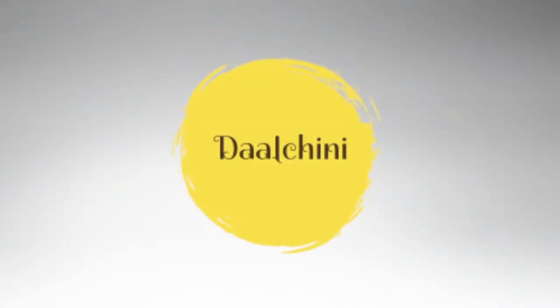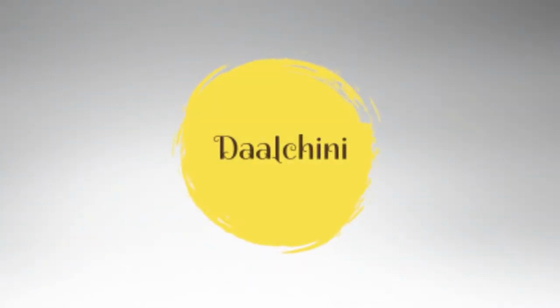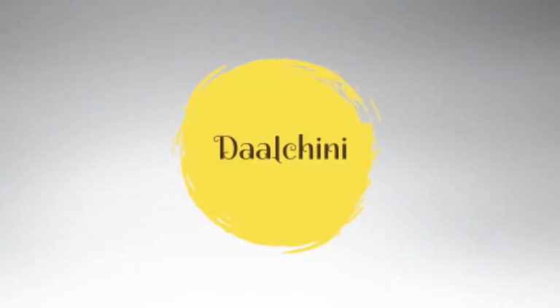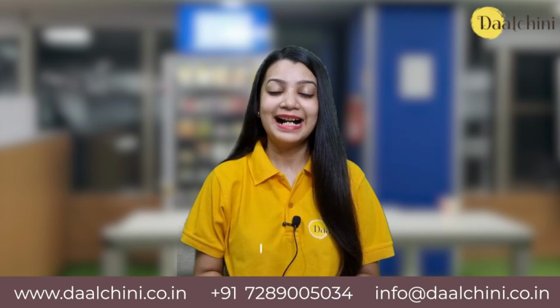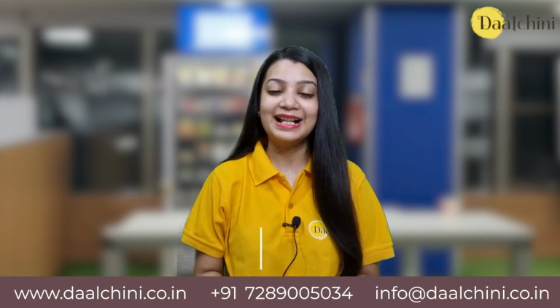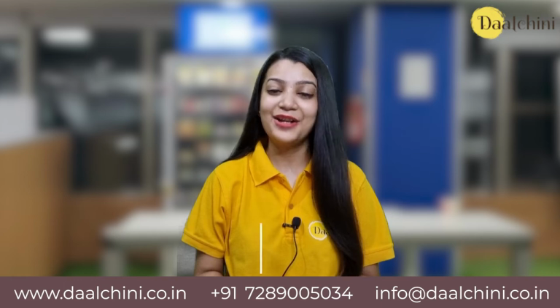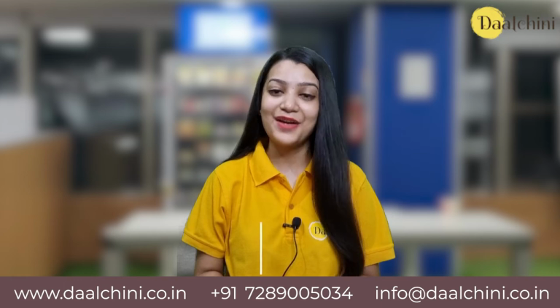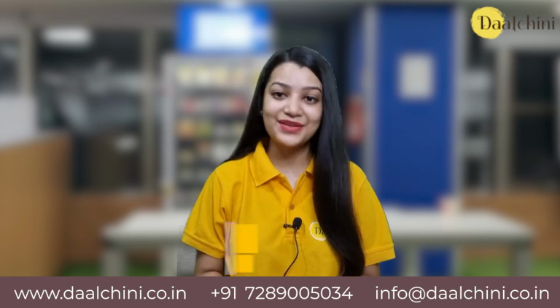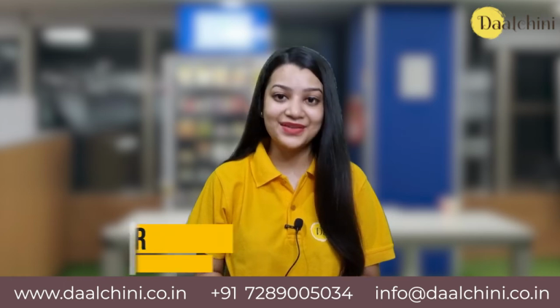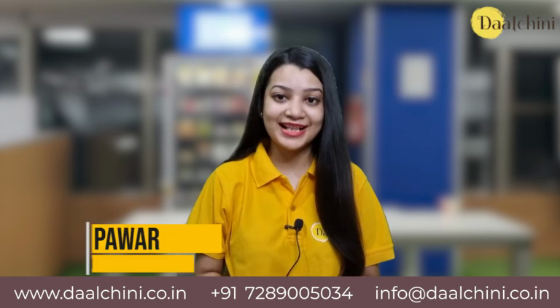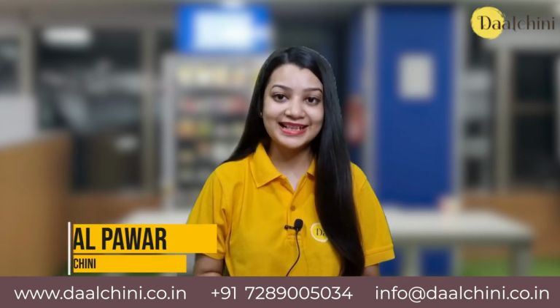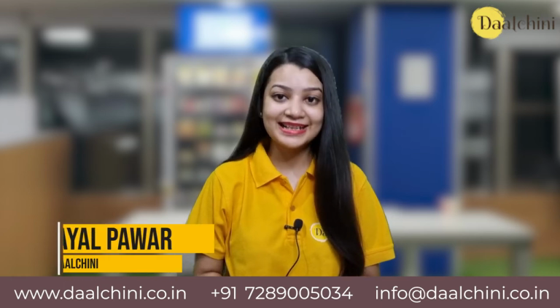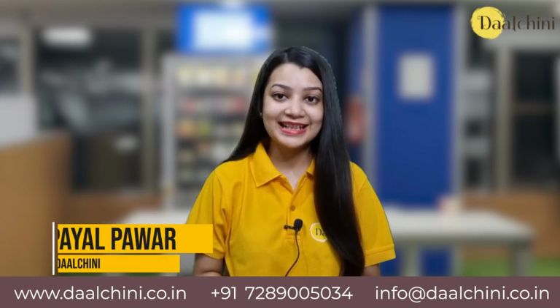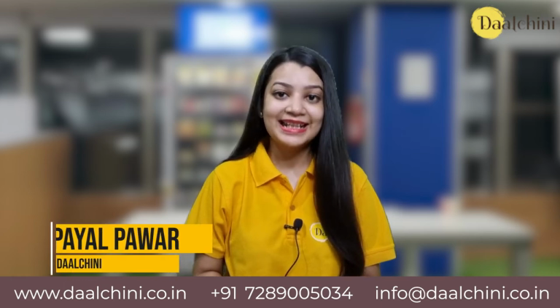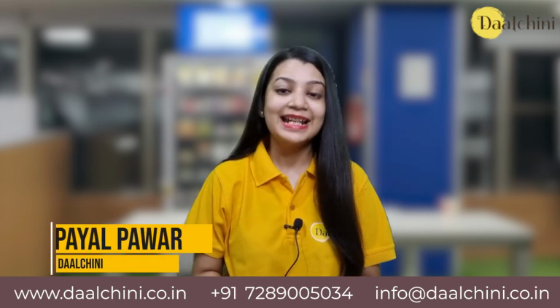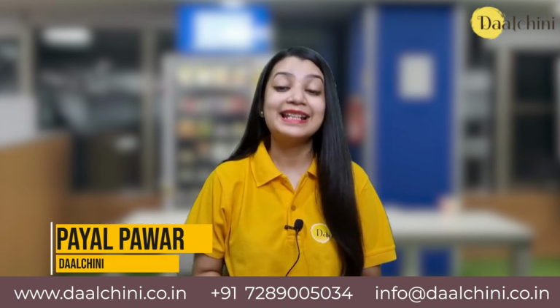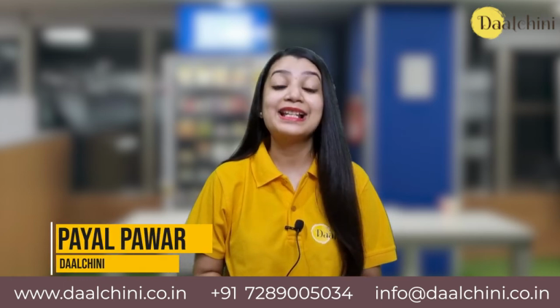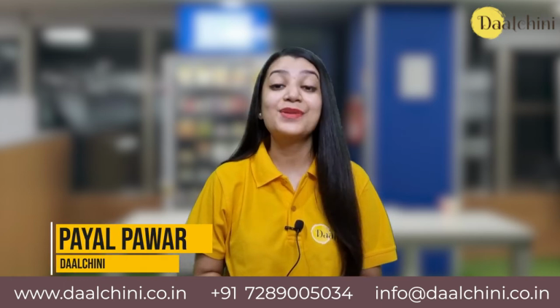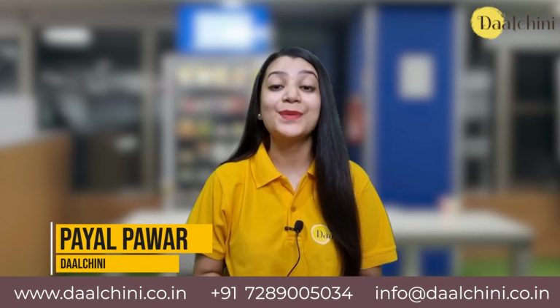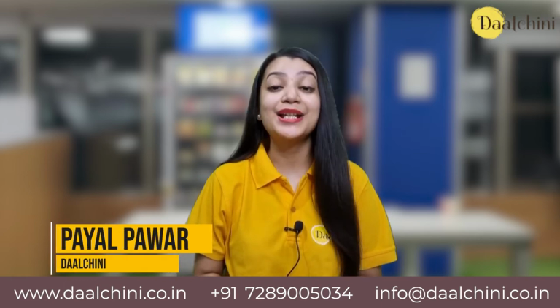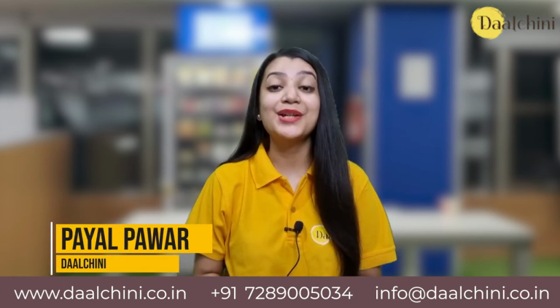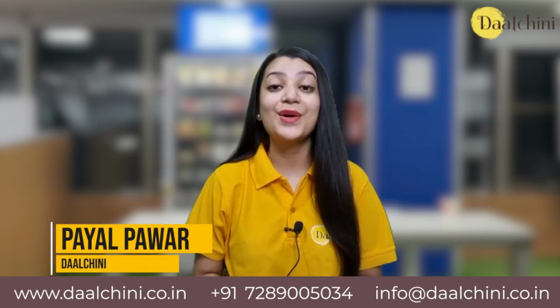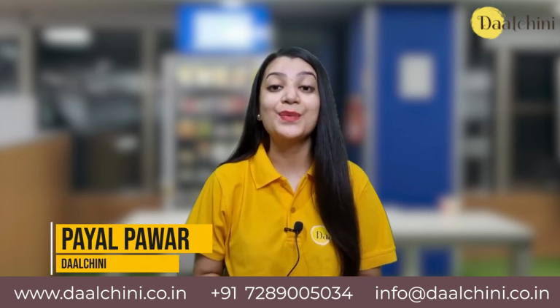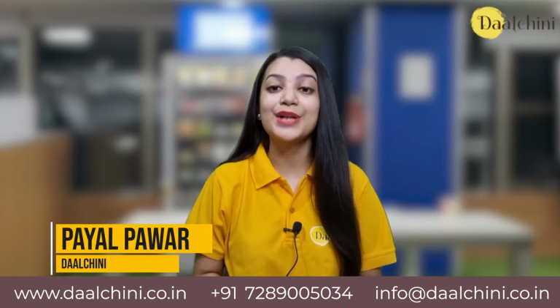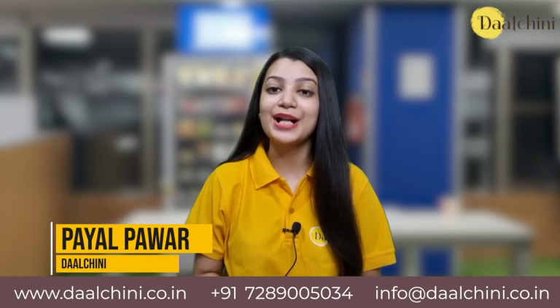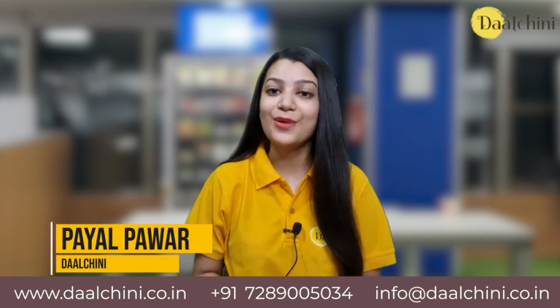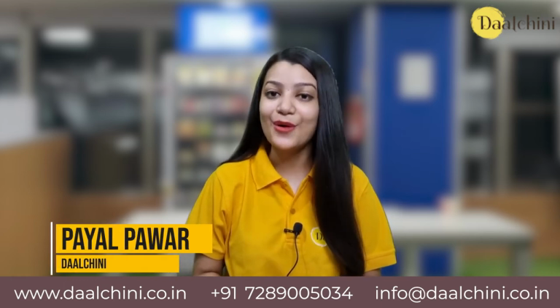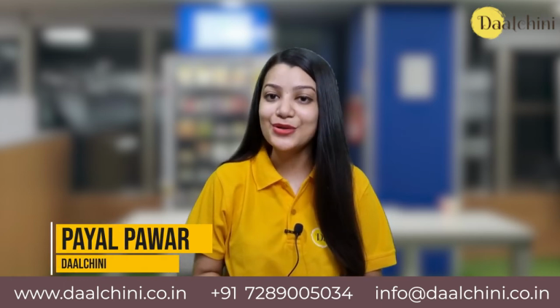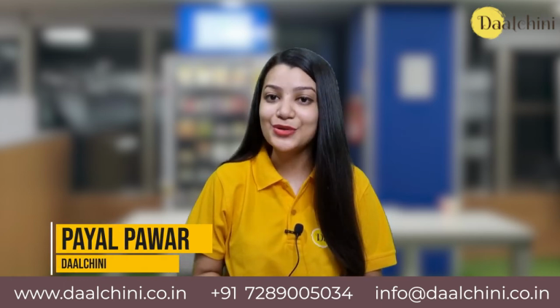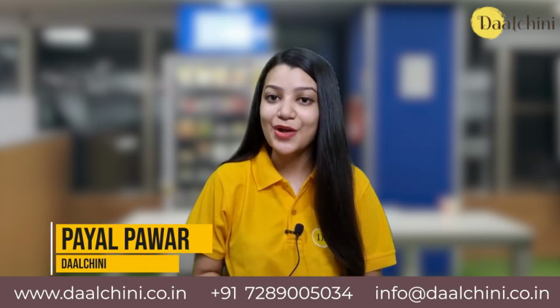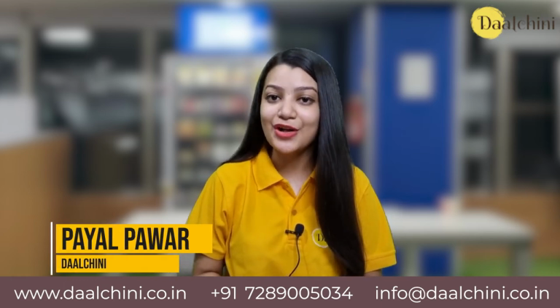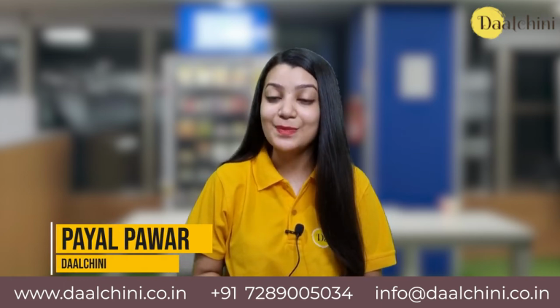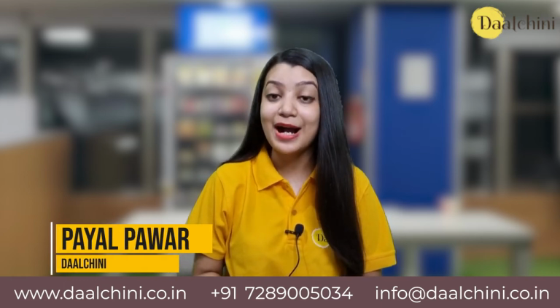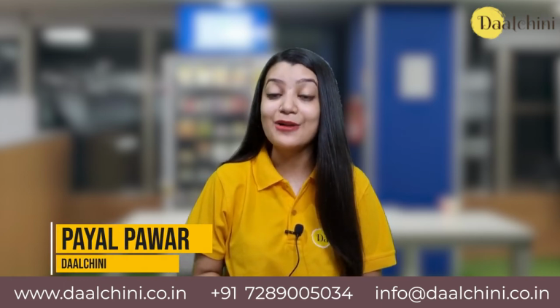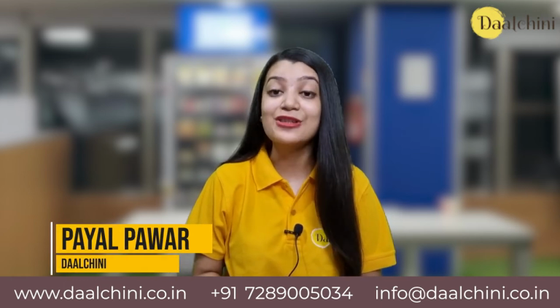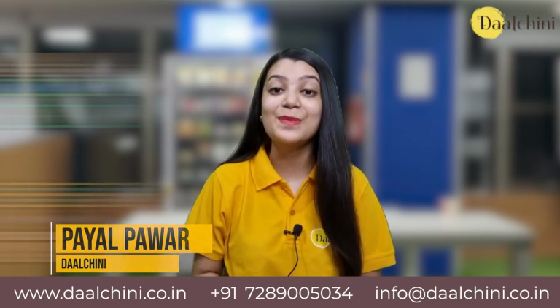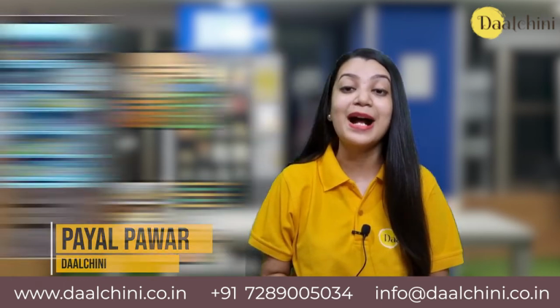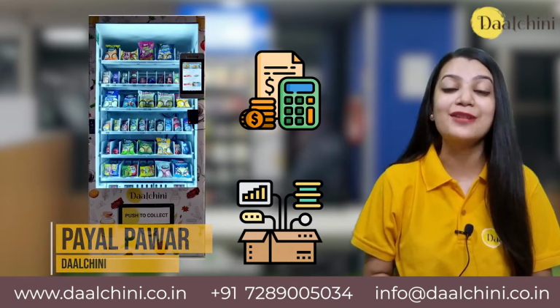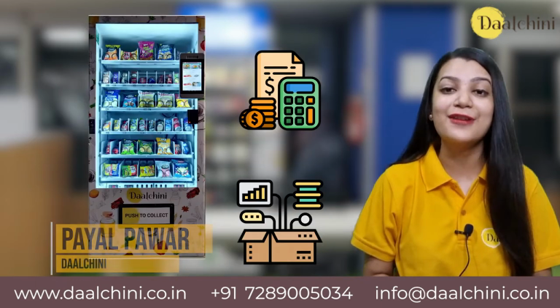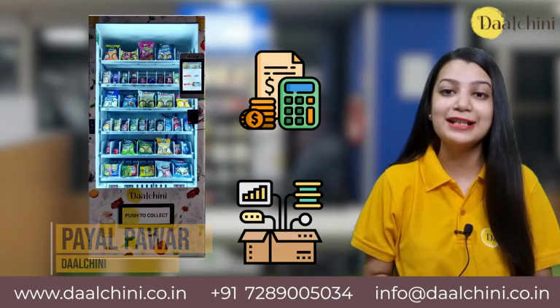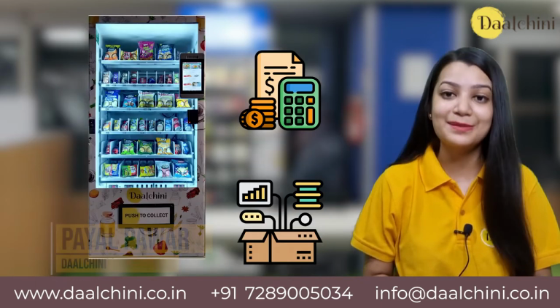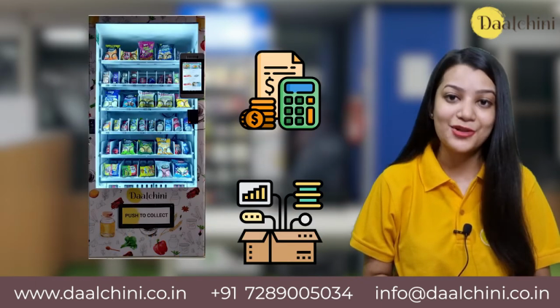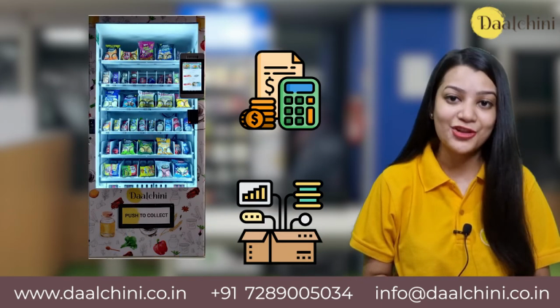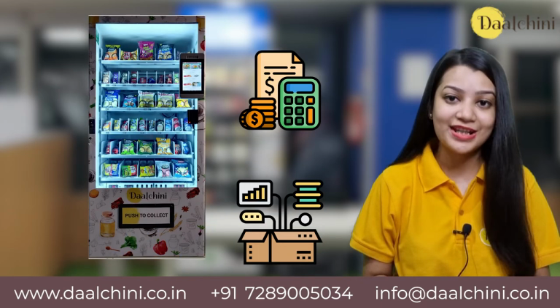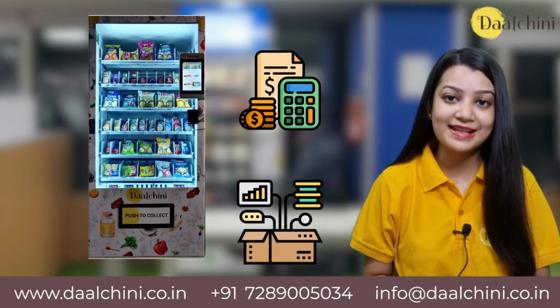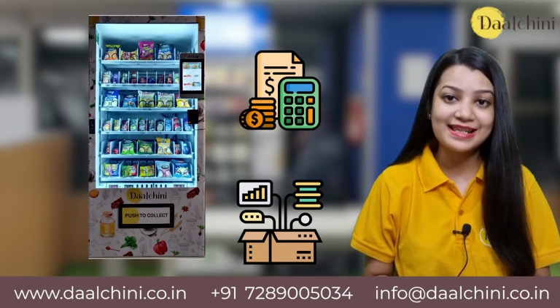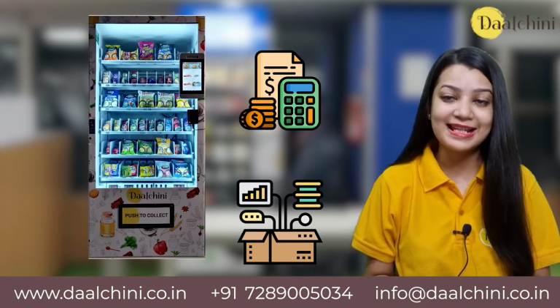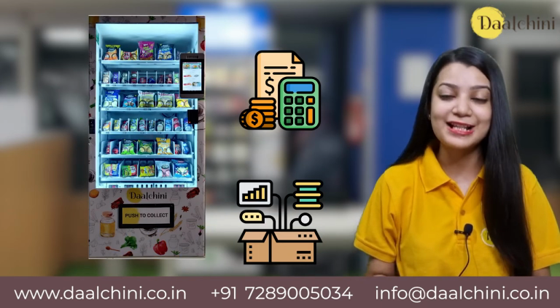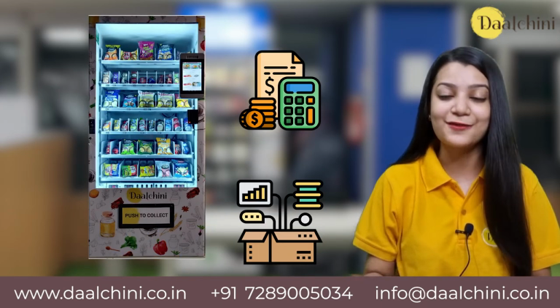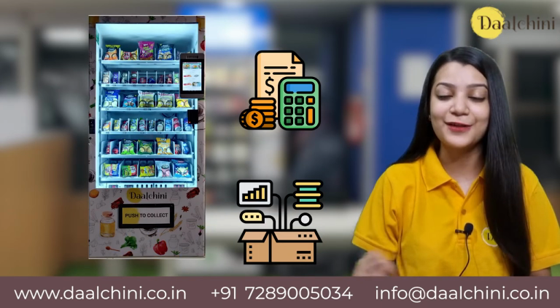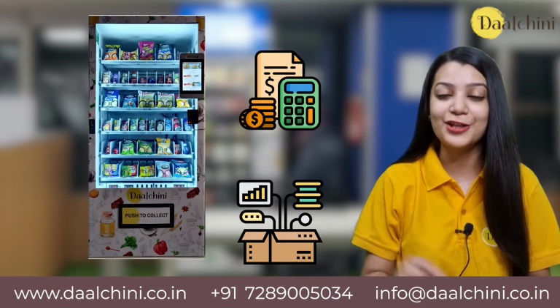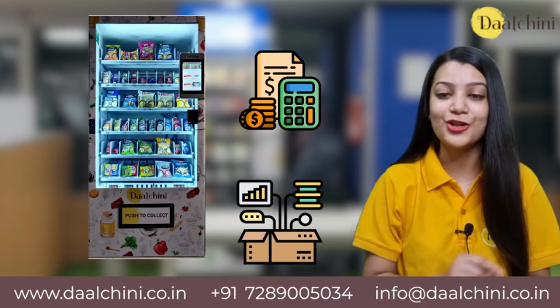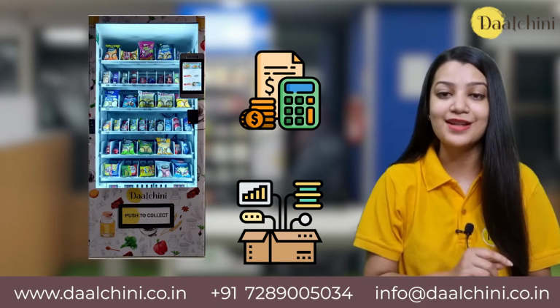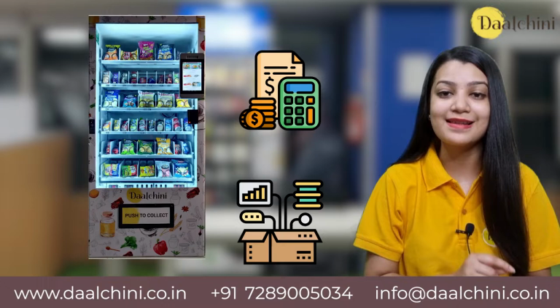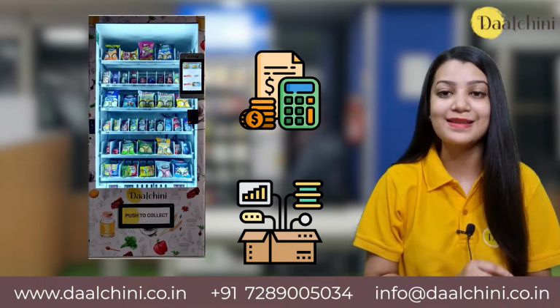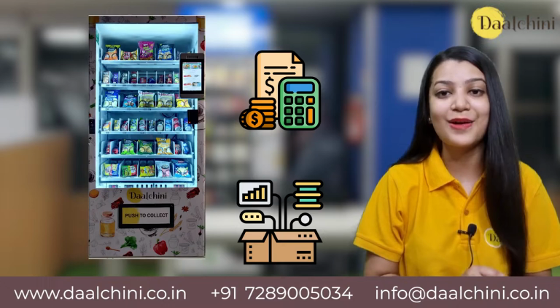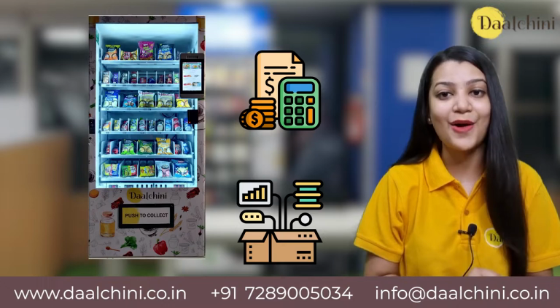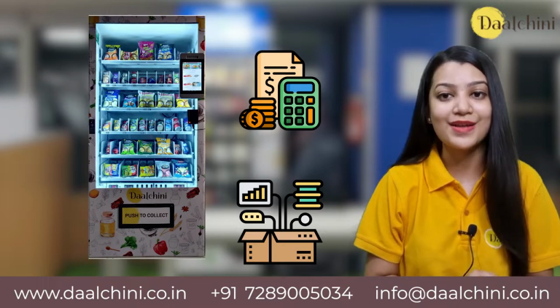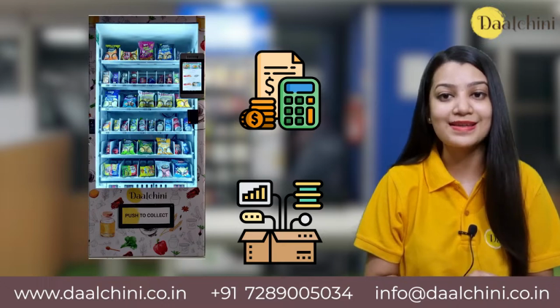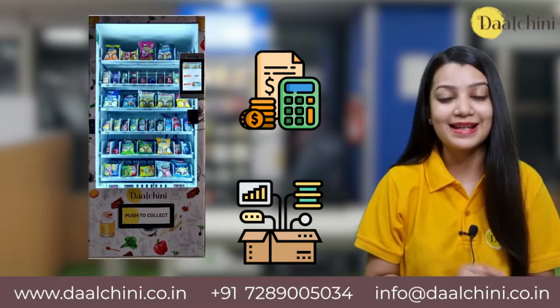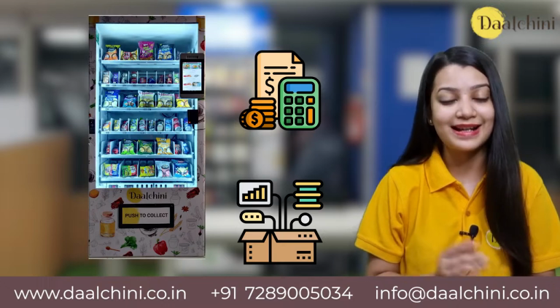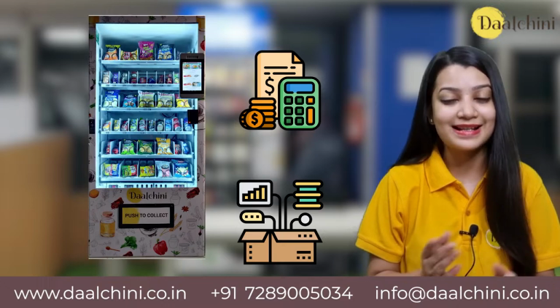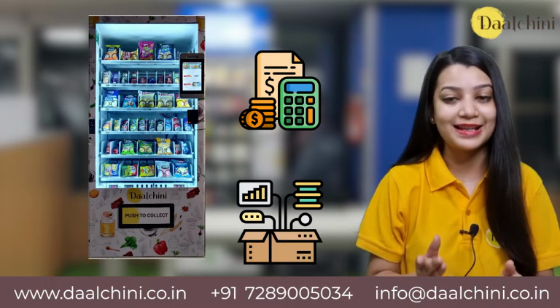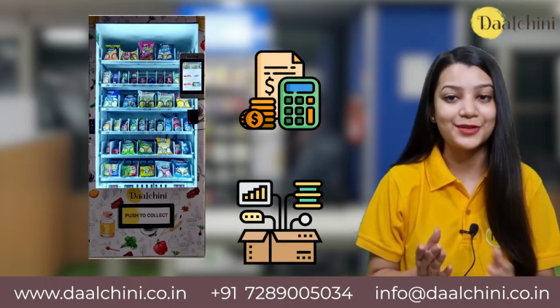Hello everyone! In this video, we are going to talk about smart vending machines, its features, cost, etc.